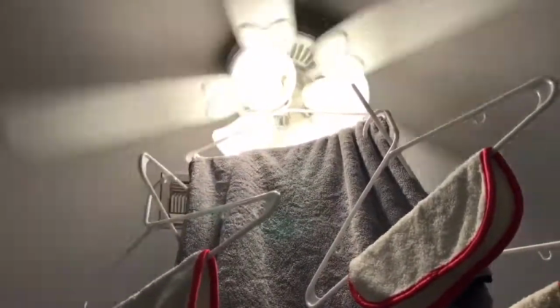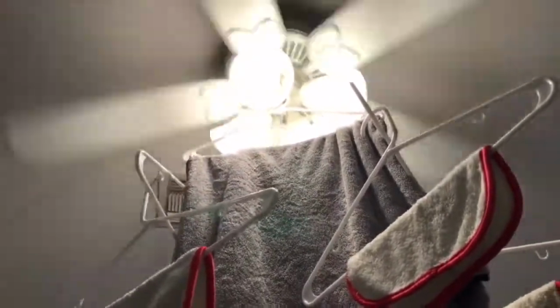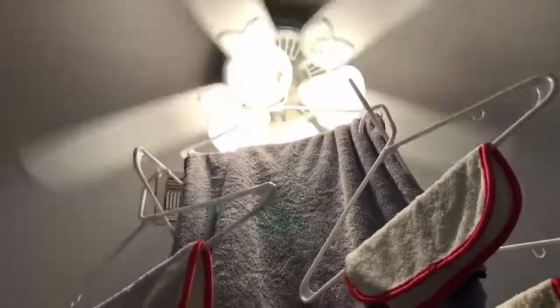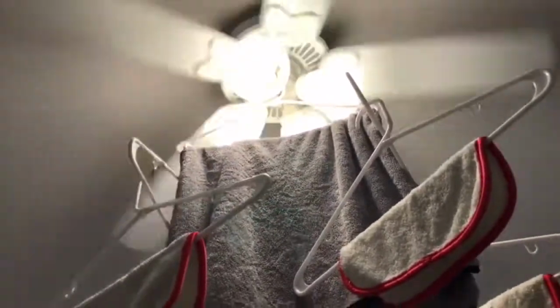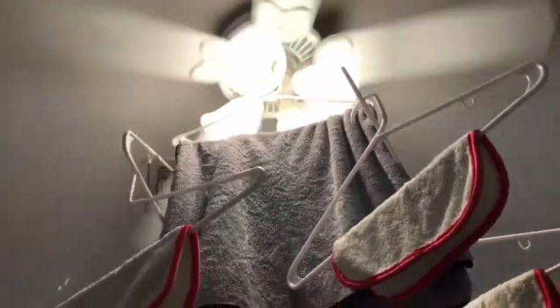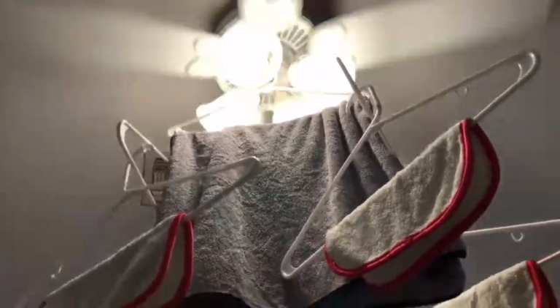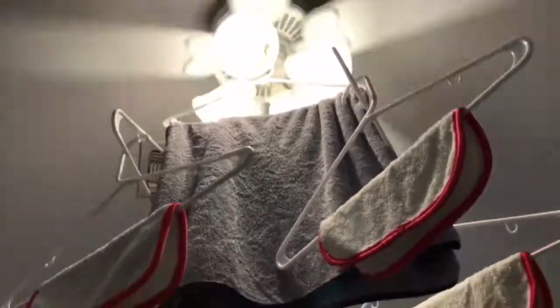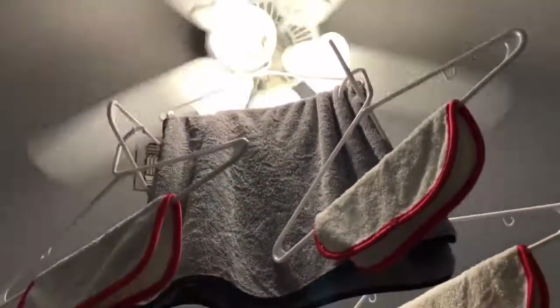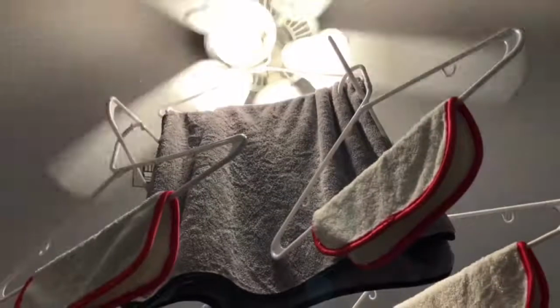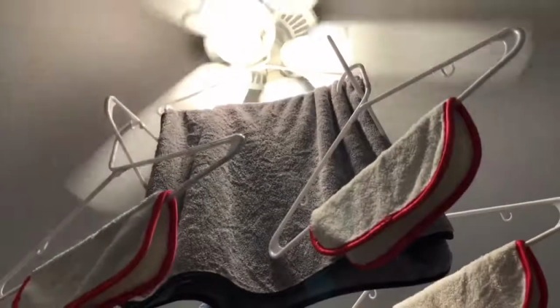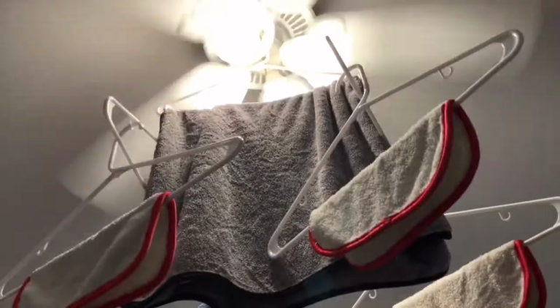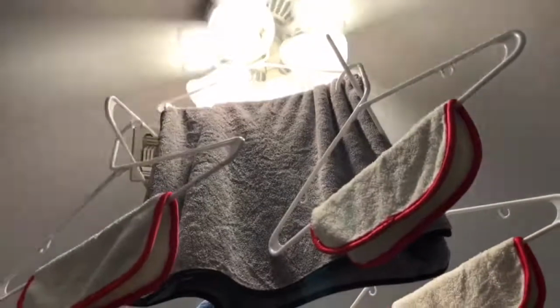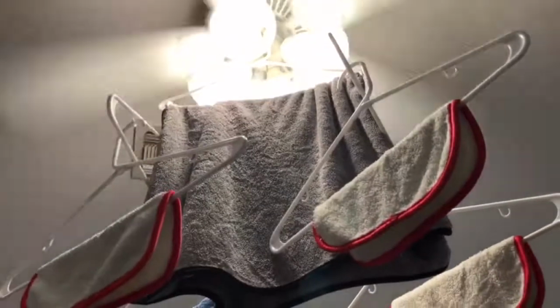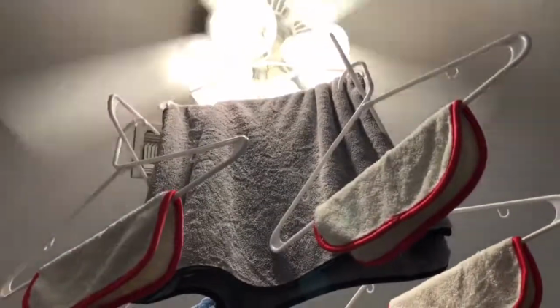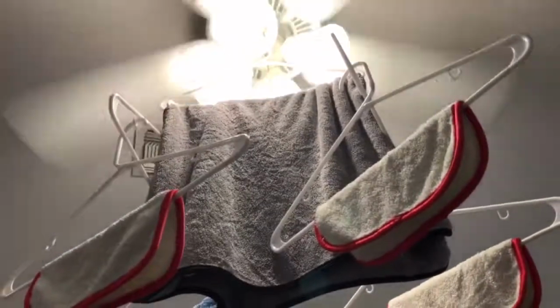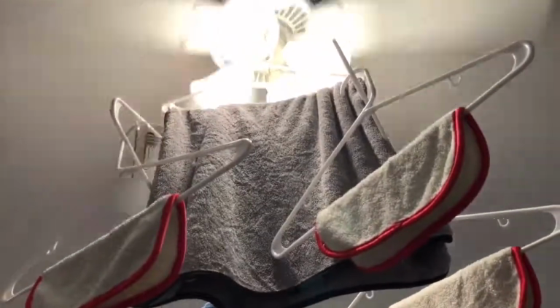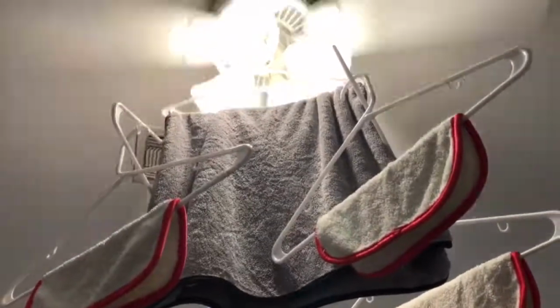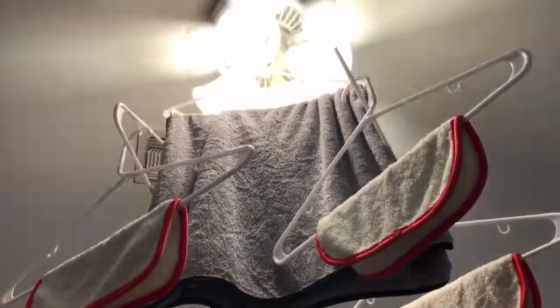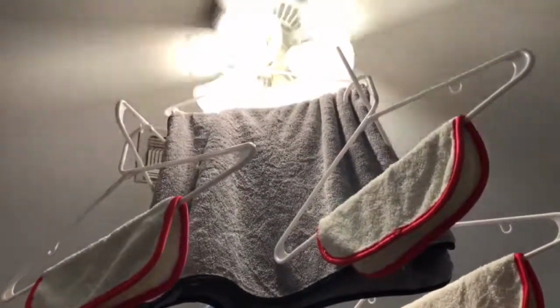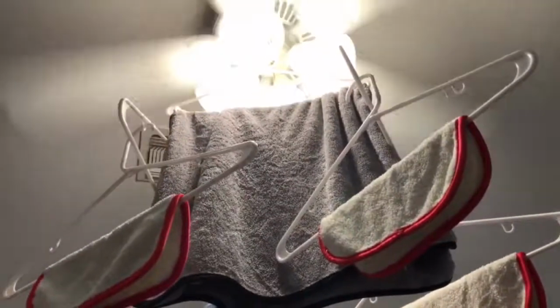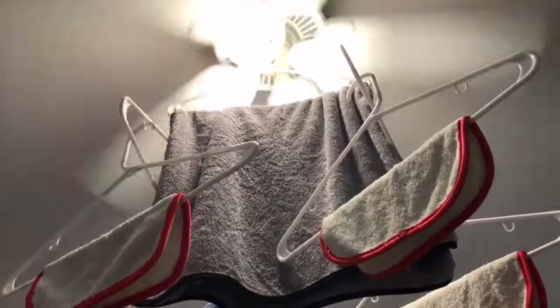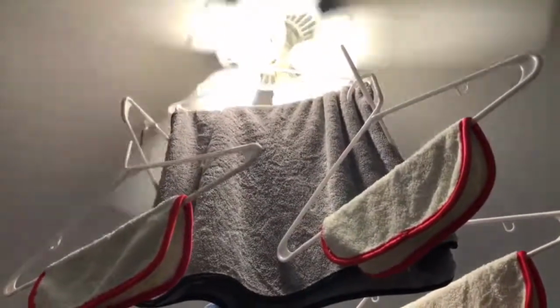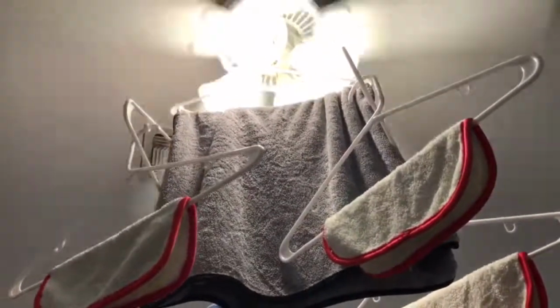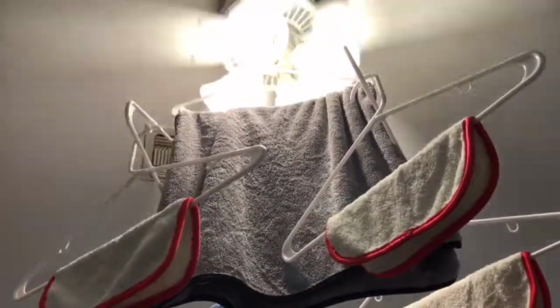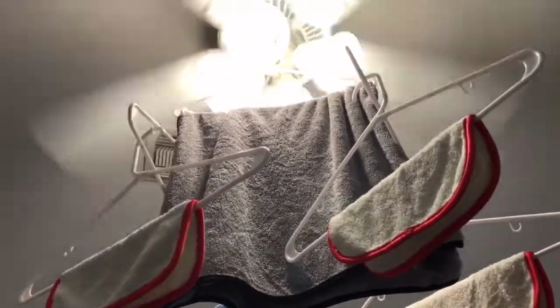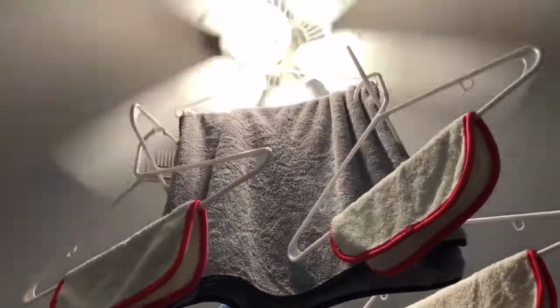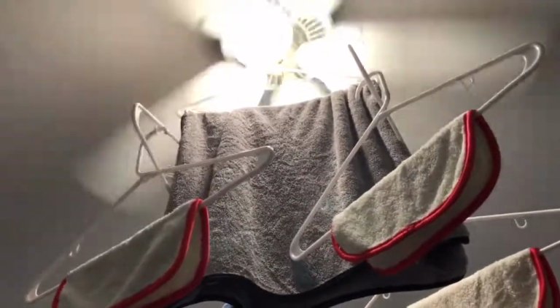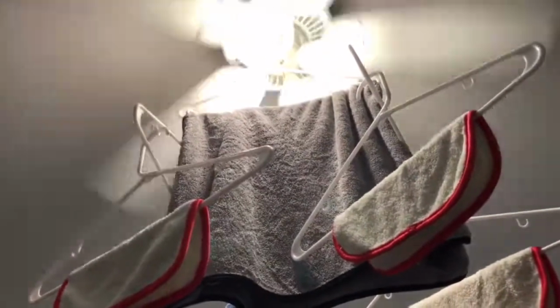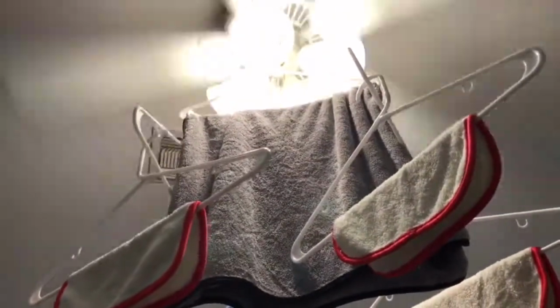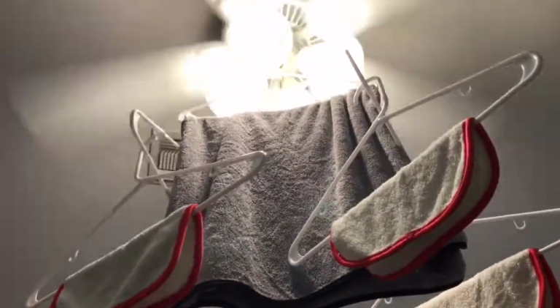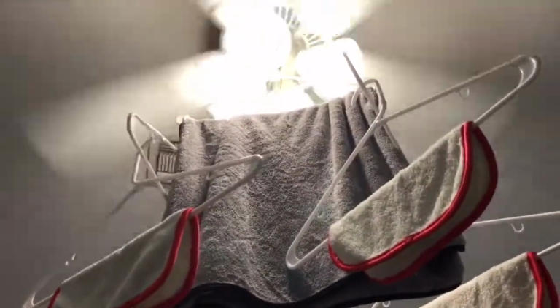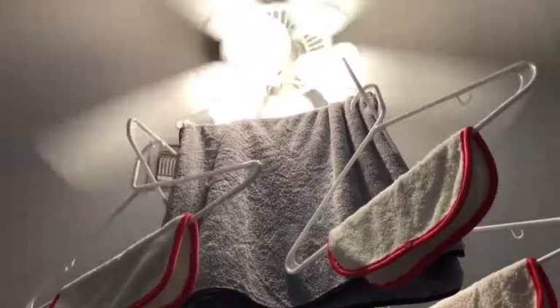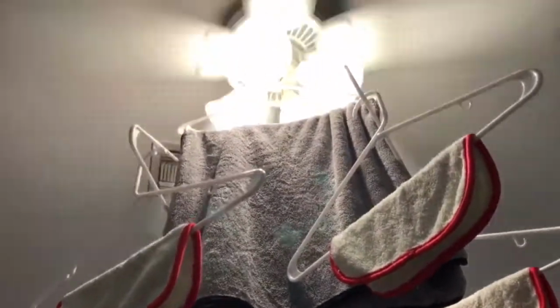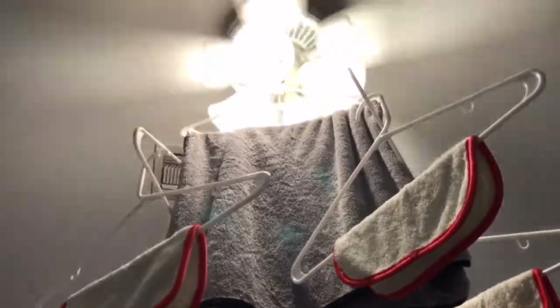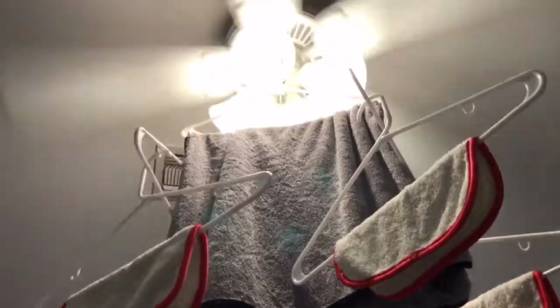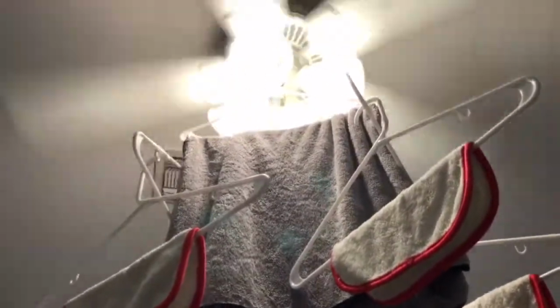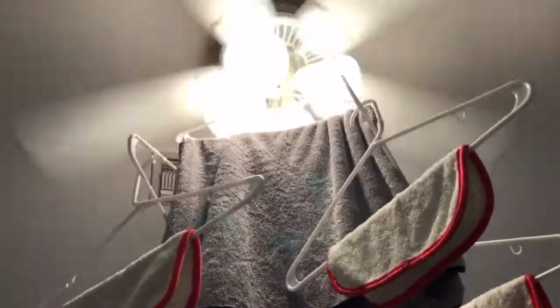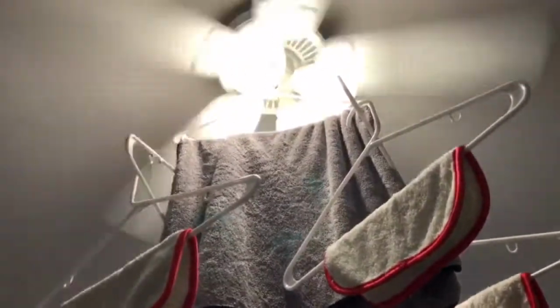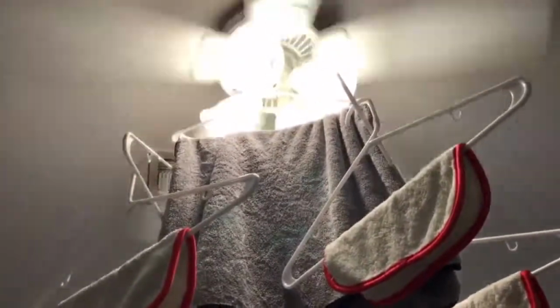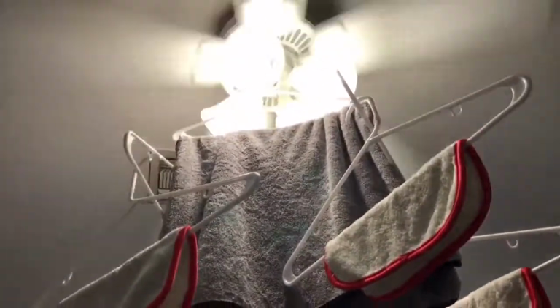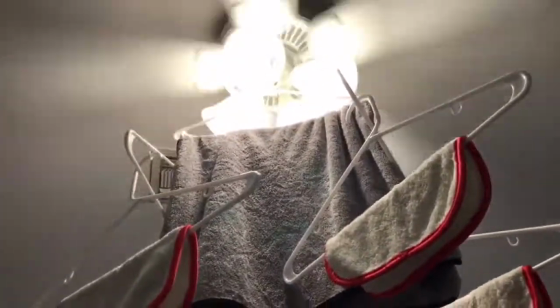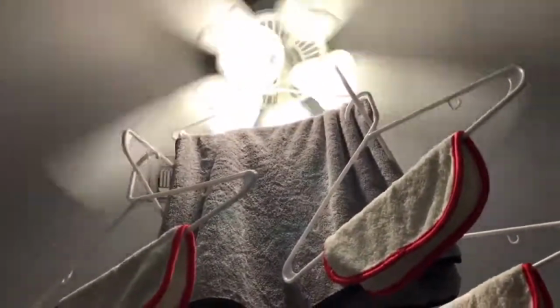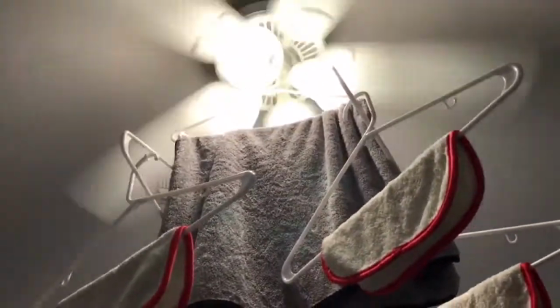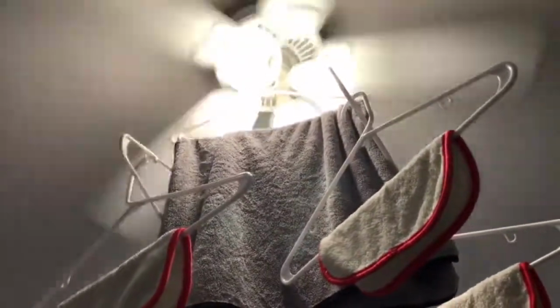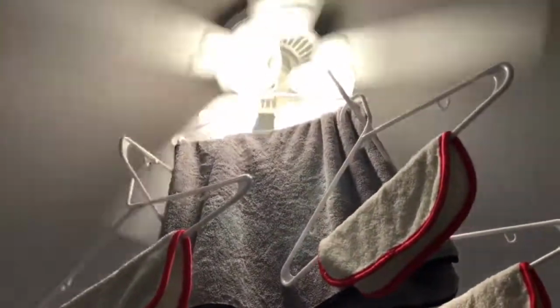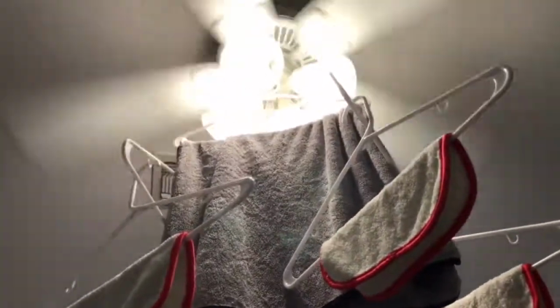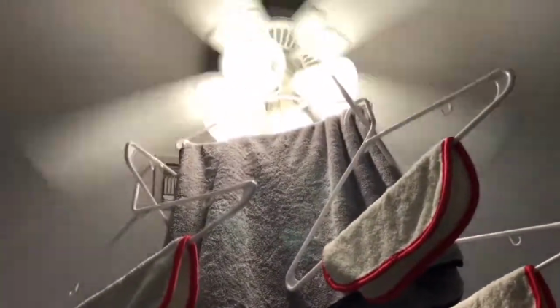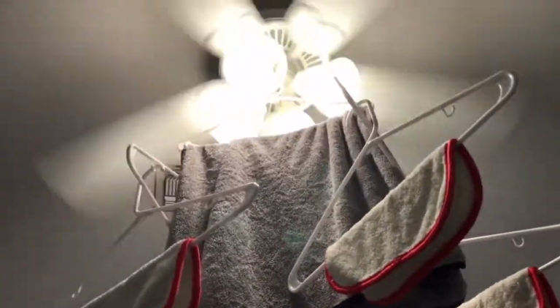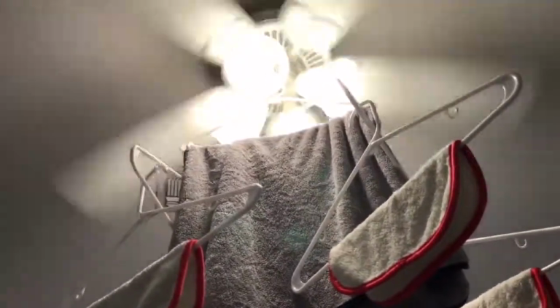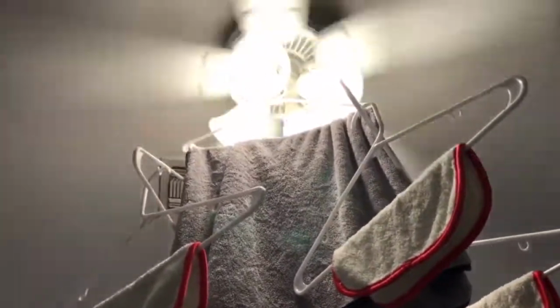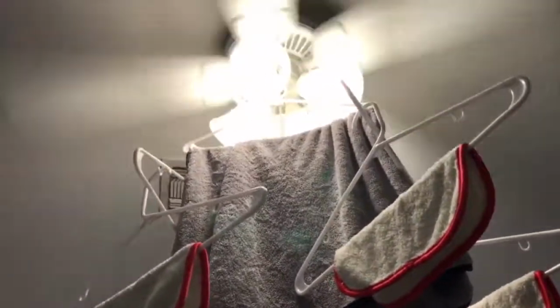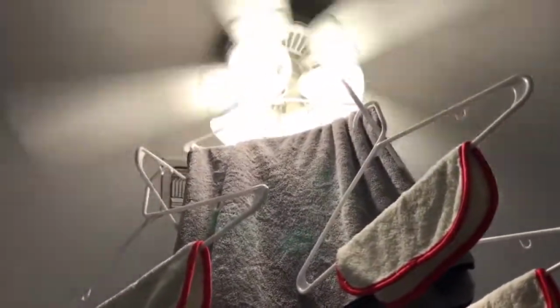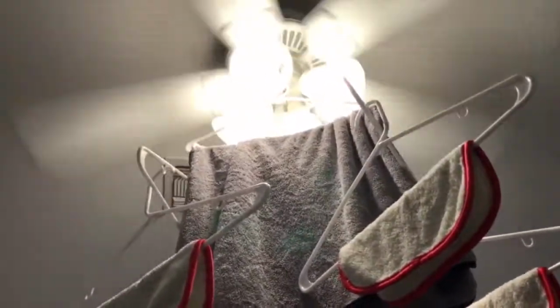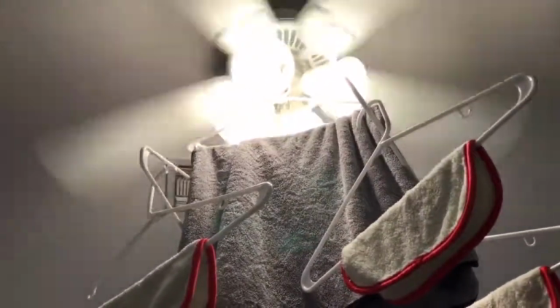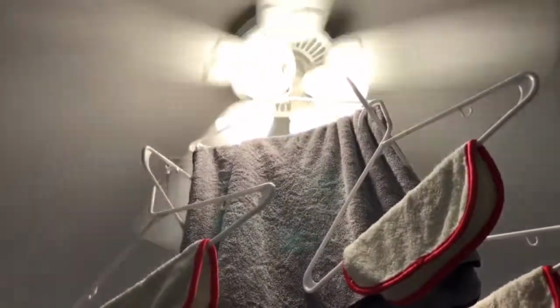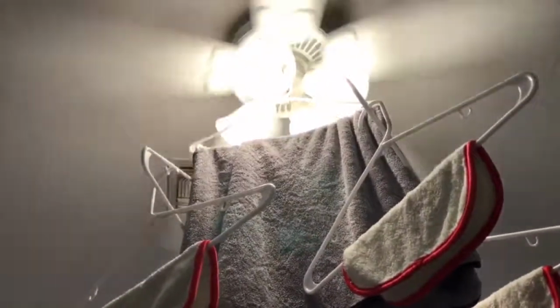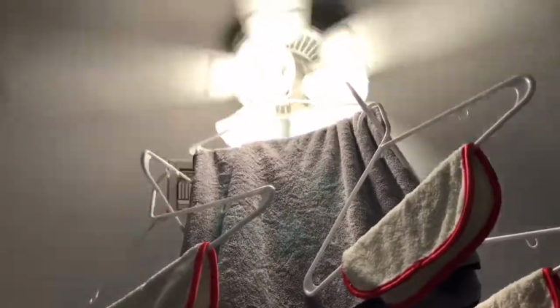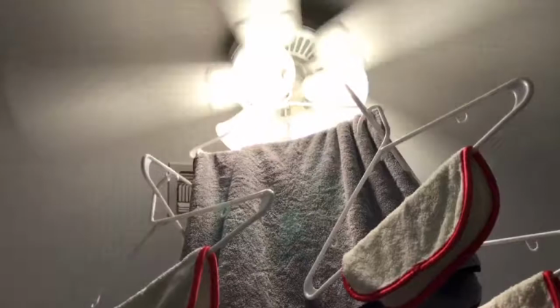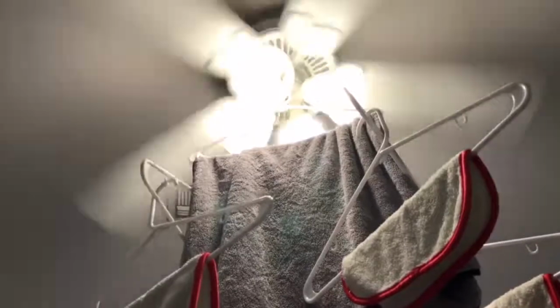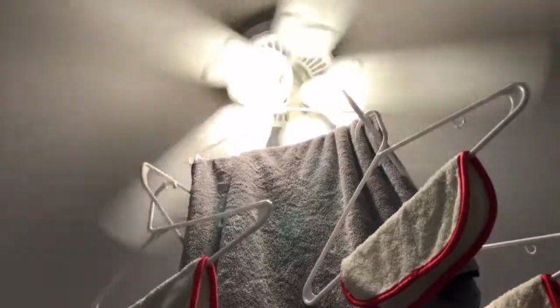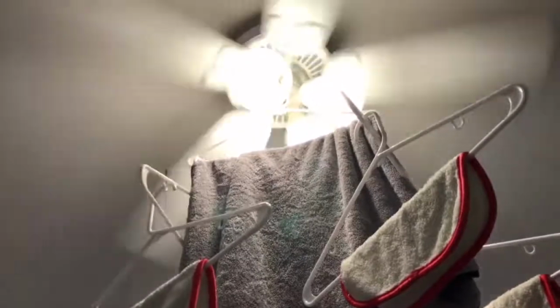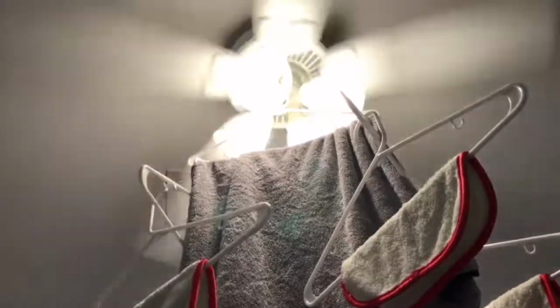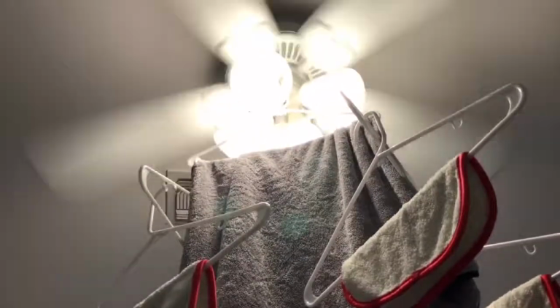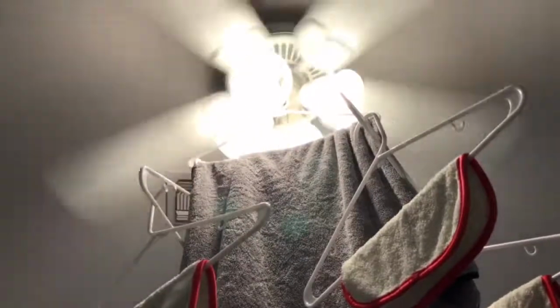These are some Griots Garage towels. Just wanted to show you the best way to dry microfiber towels. Thanks again — like, comment, subscribe.